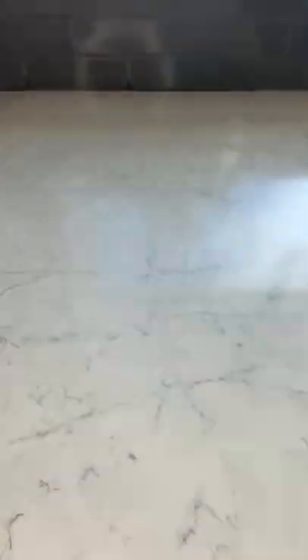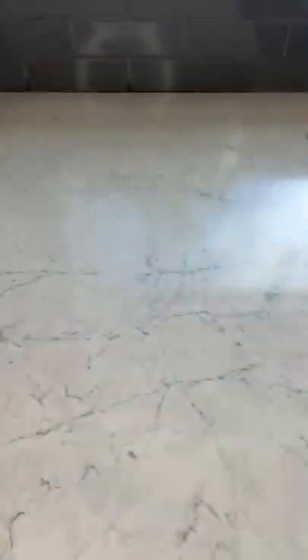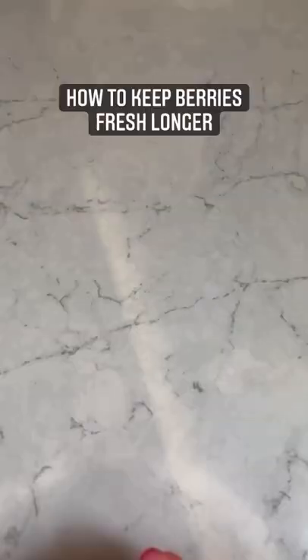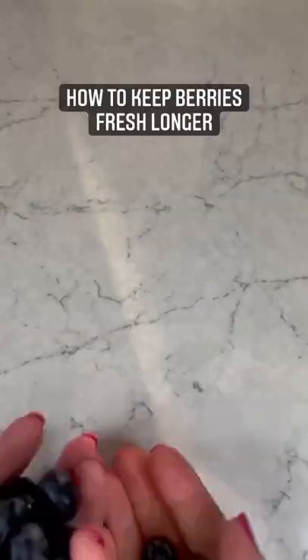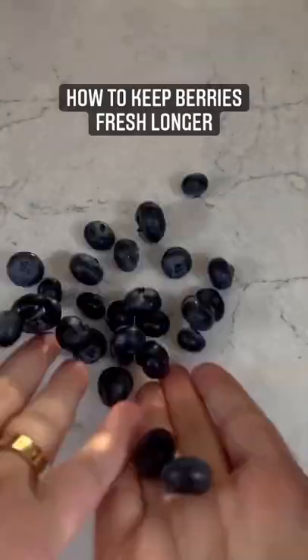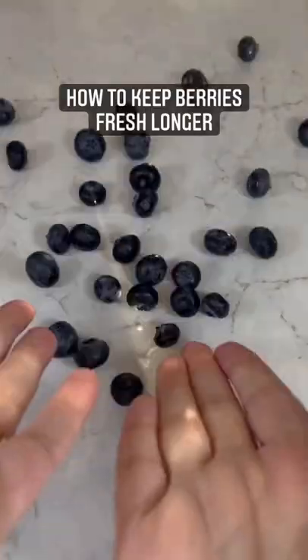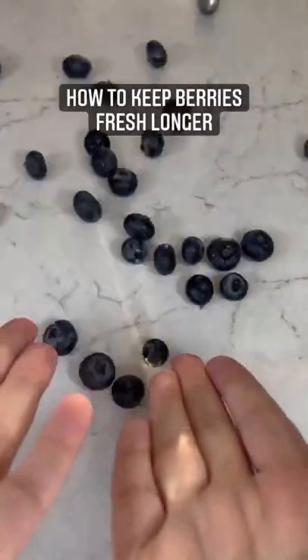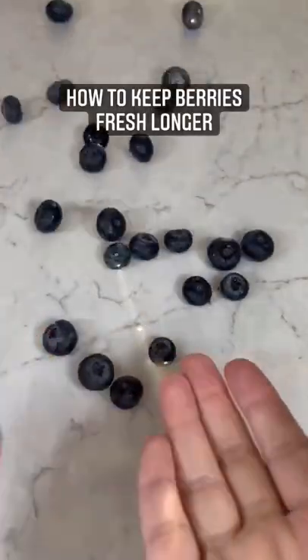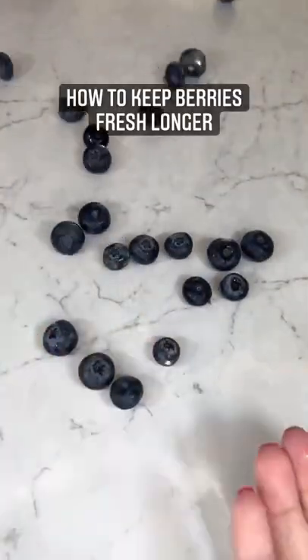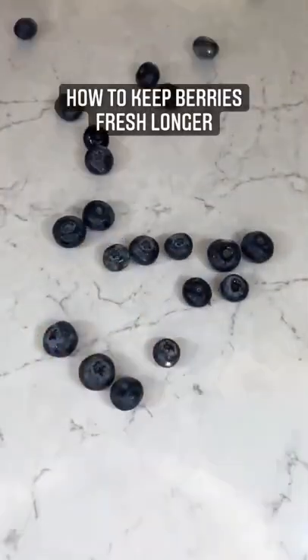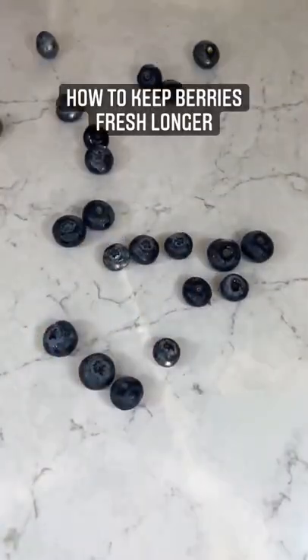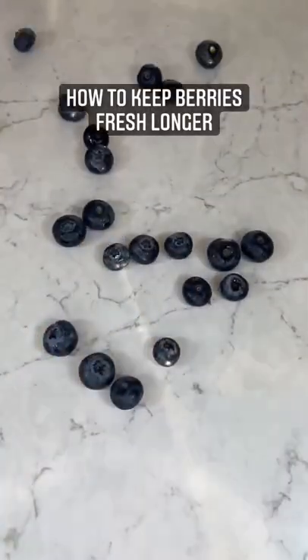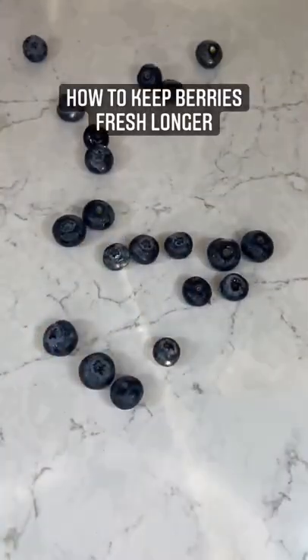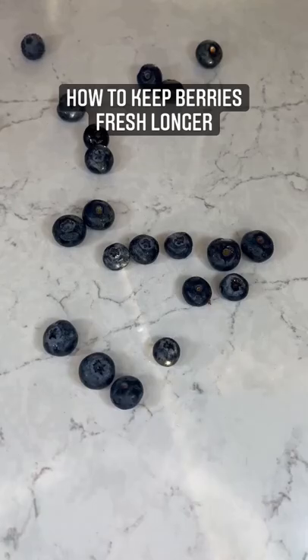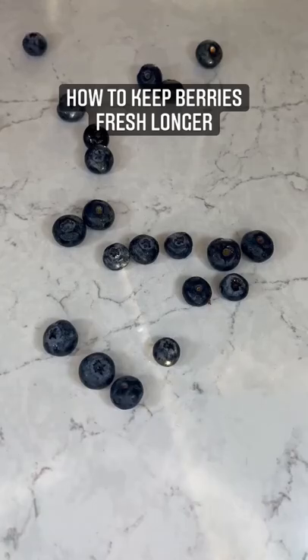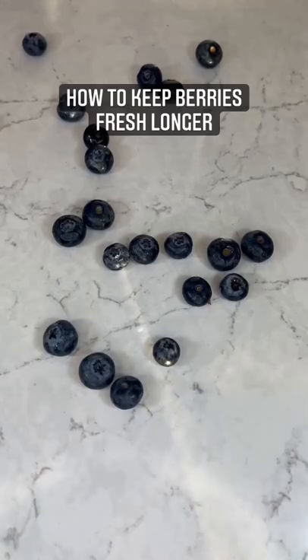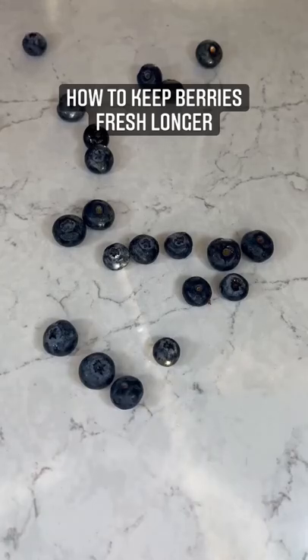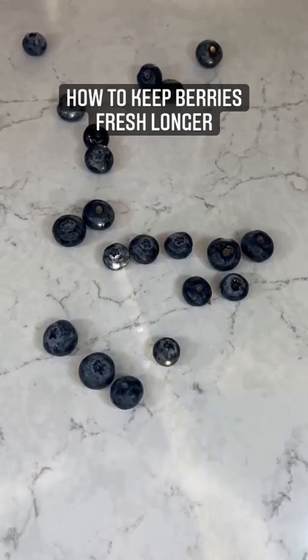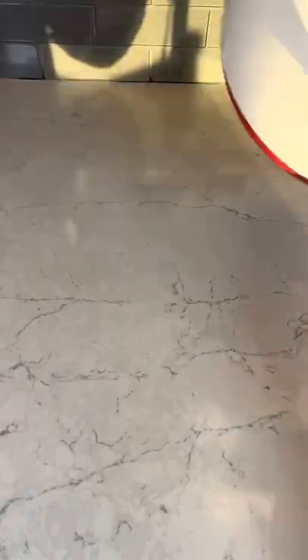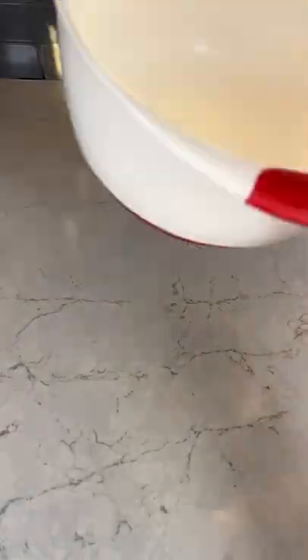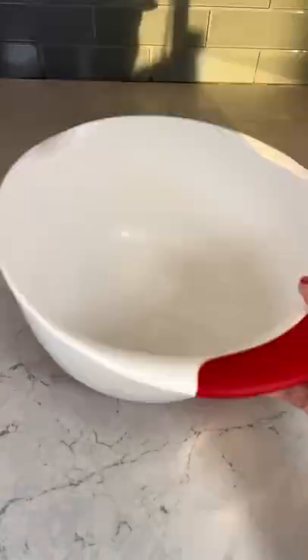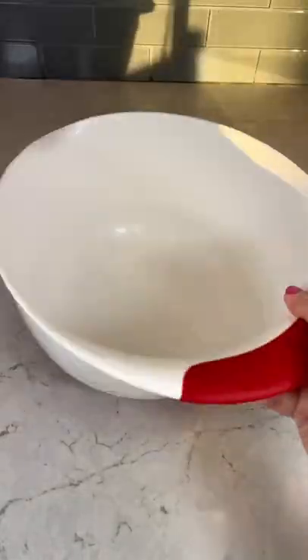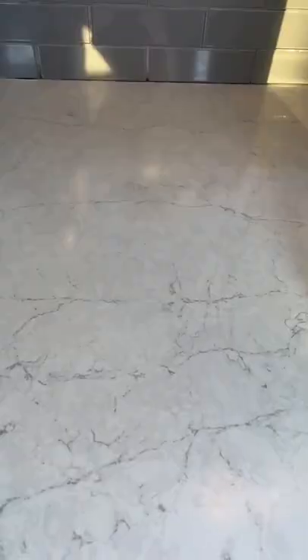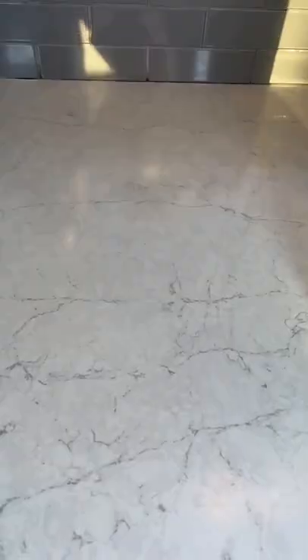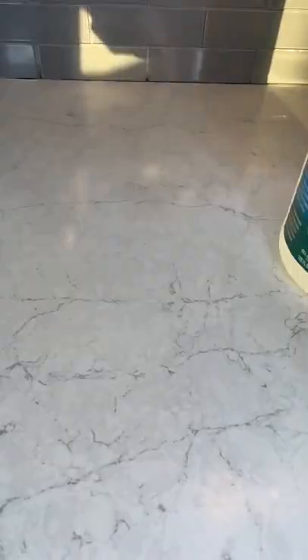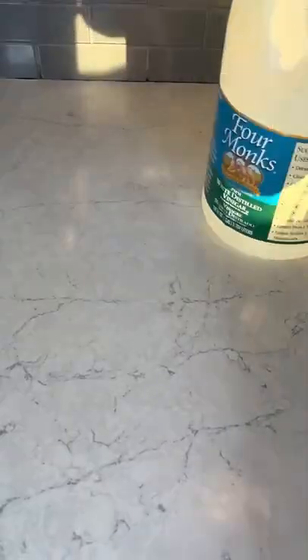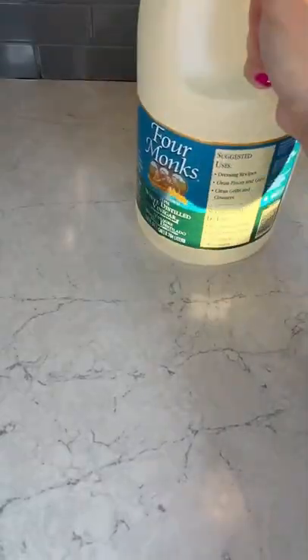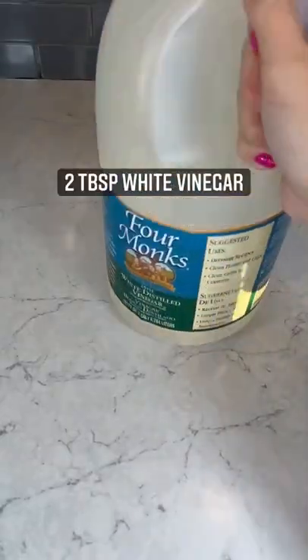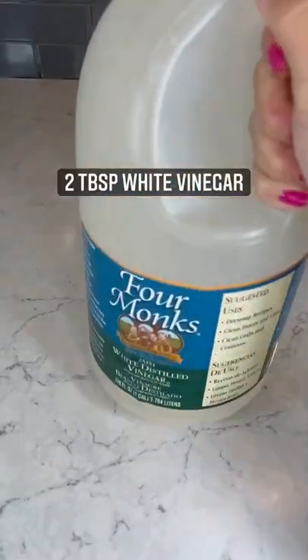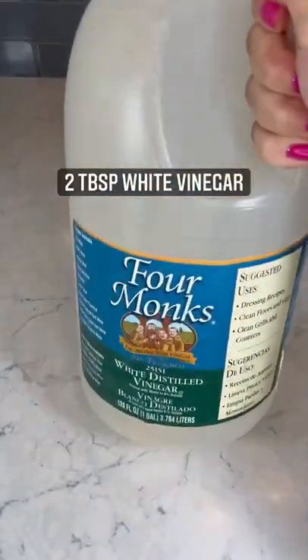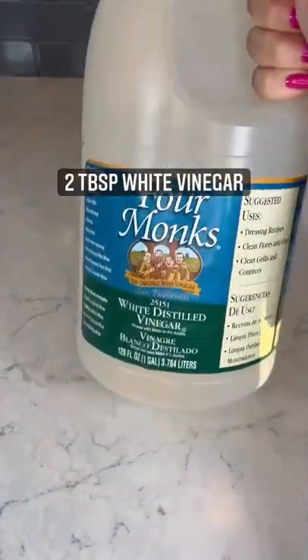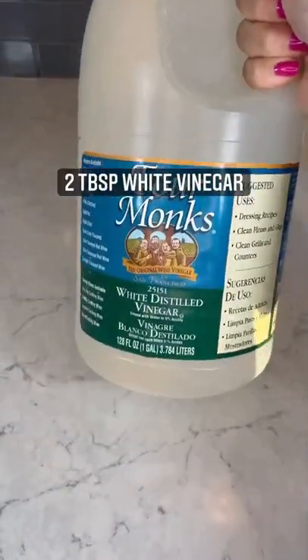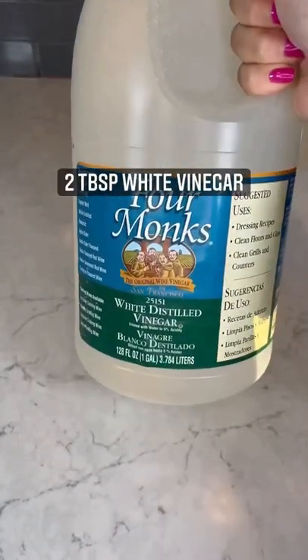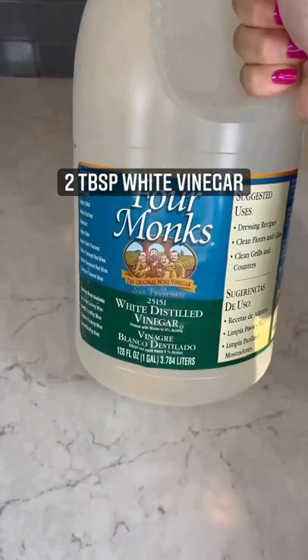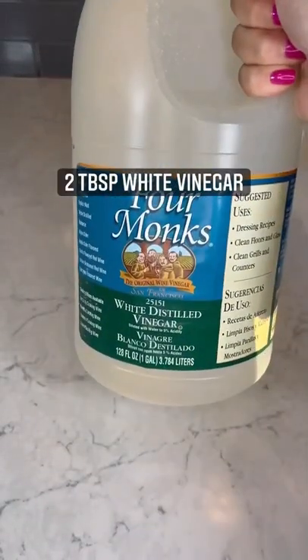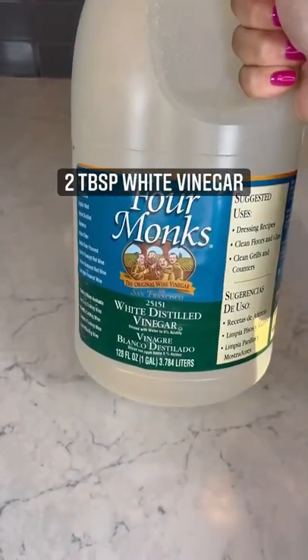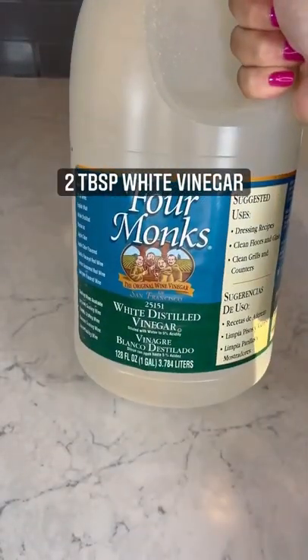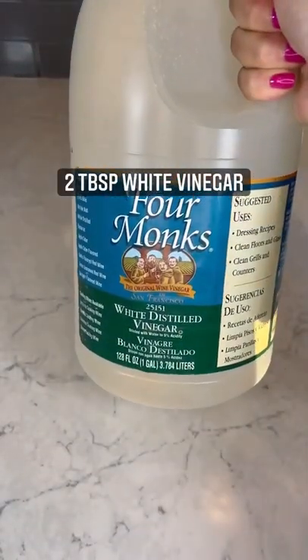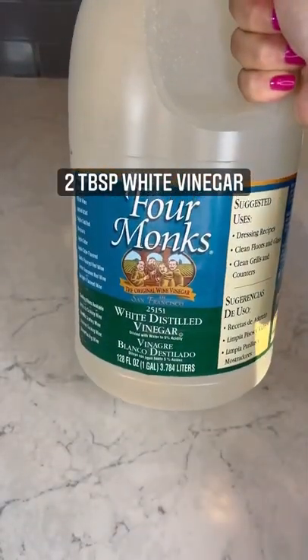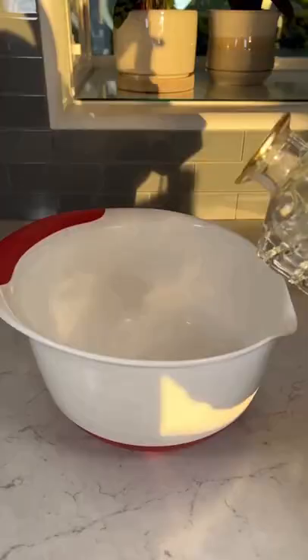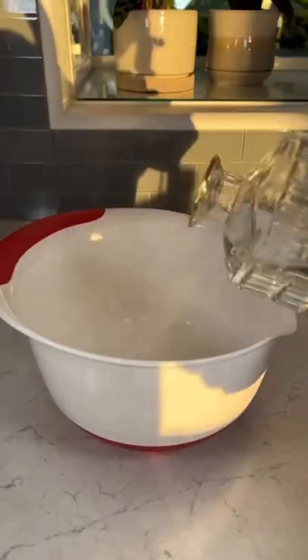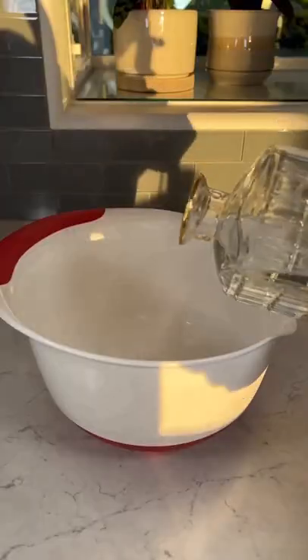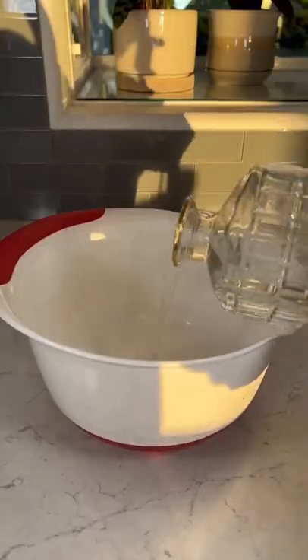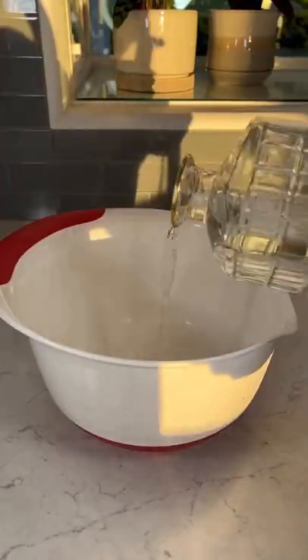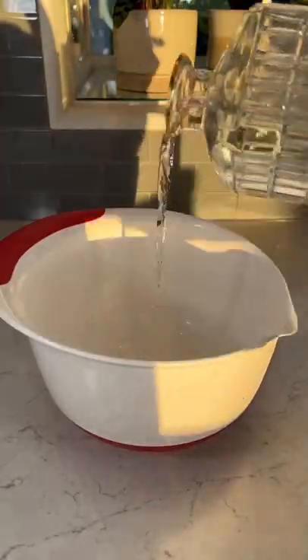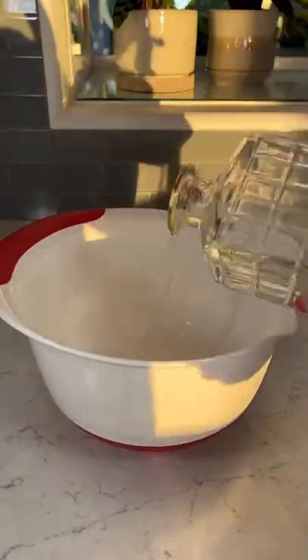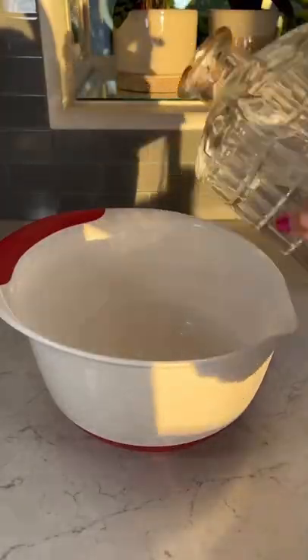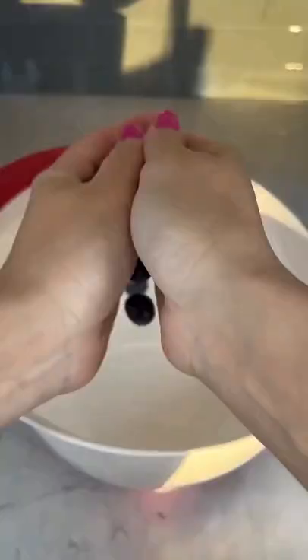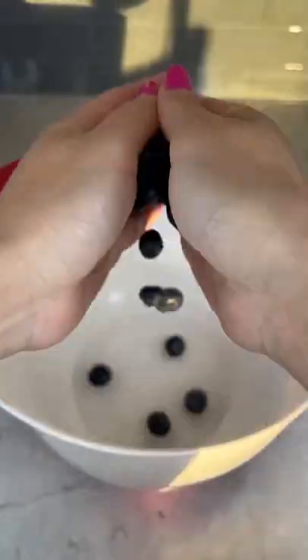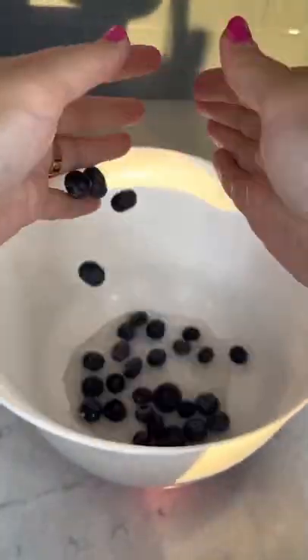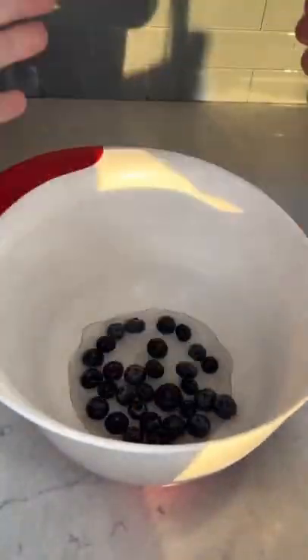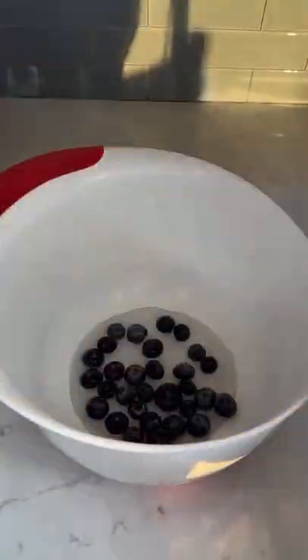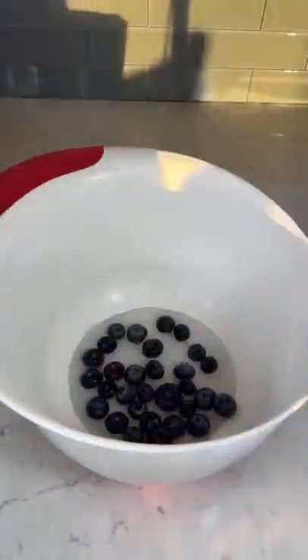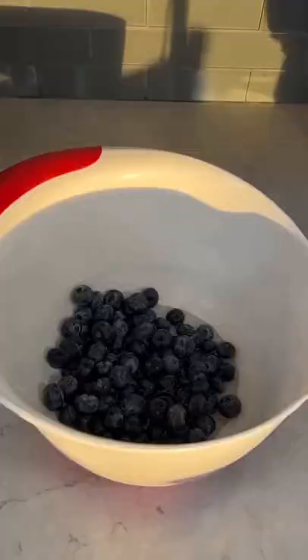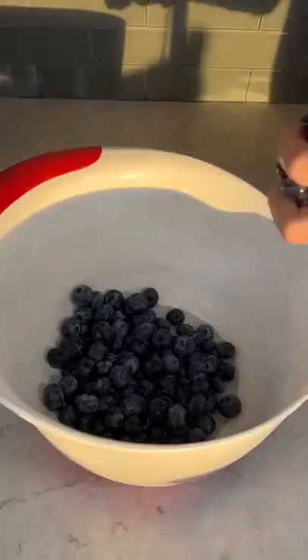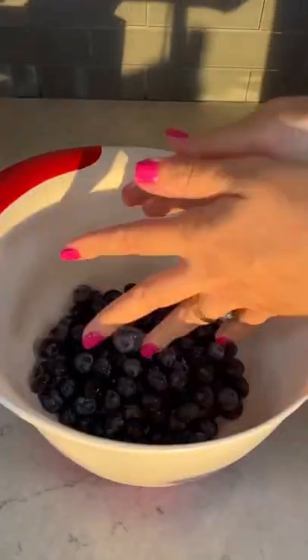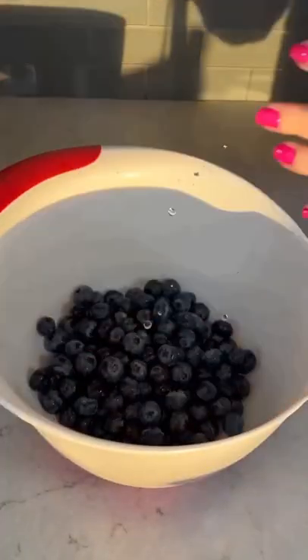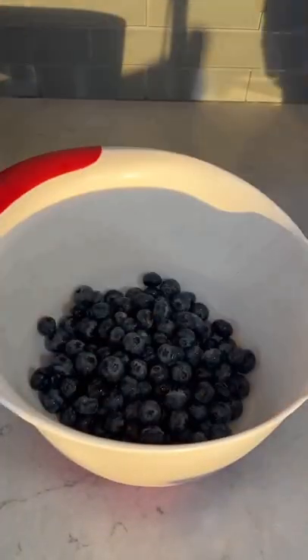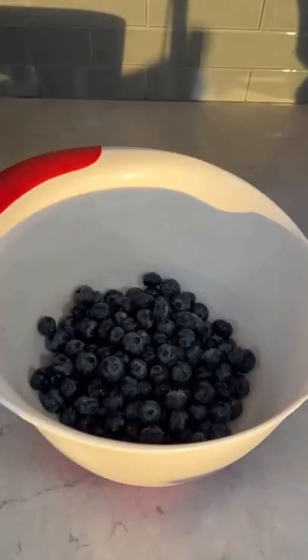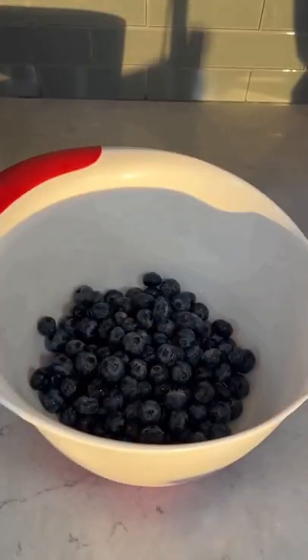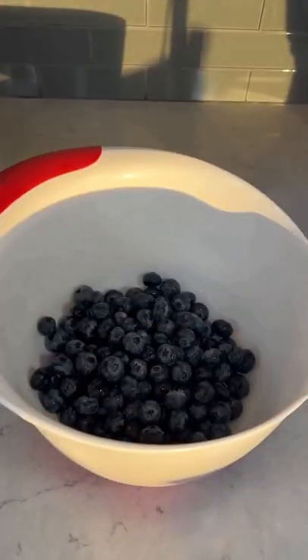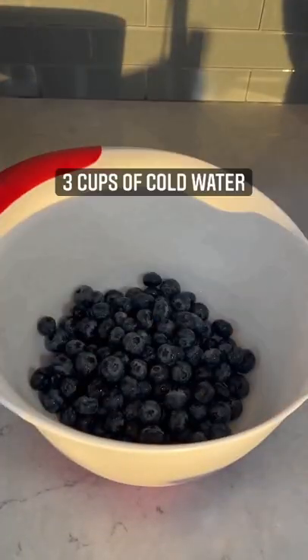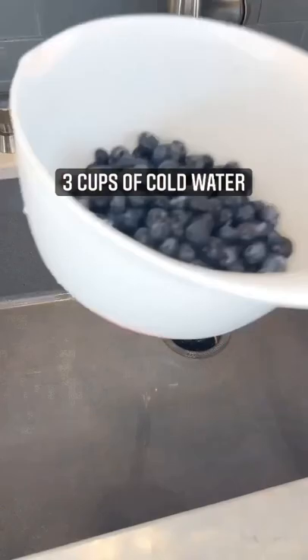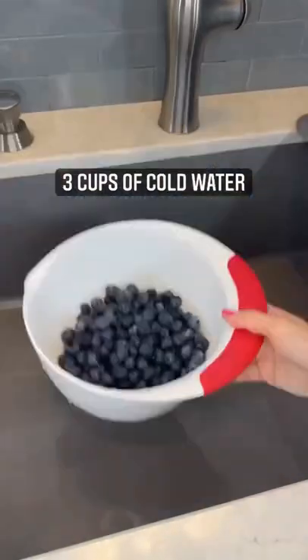For other berries like blueberries, add two tablespoons white vinegar and three cups of cold water. Let it soak for 10 minutes. Rinse really well.